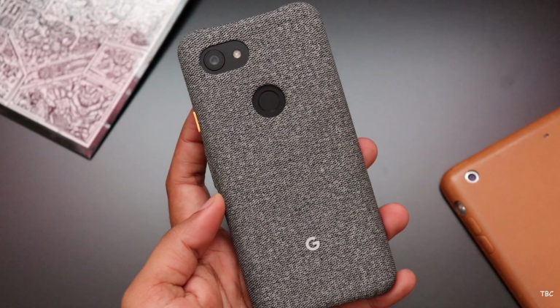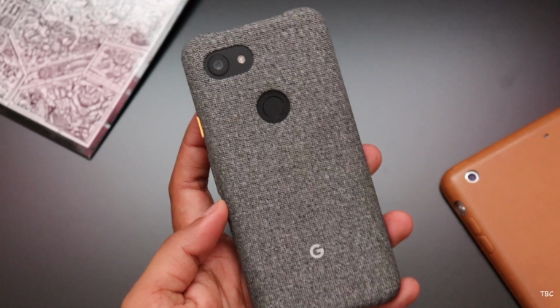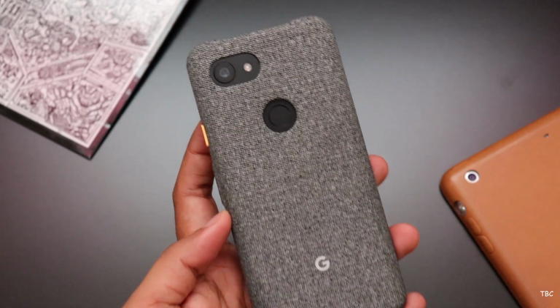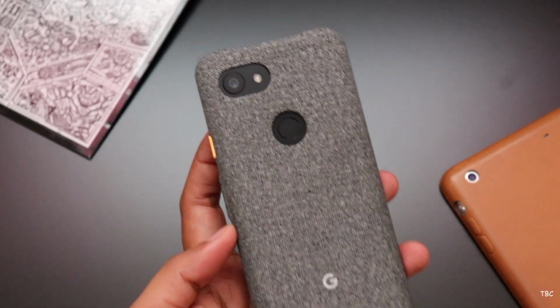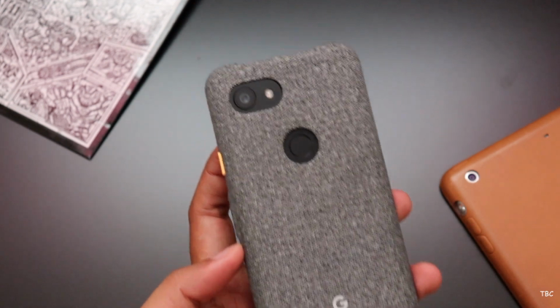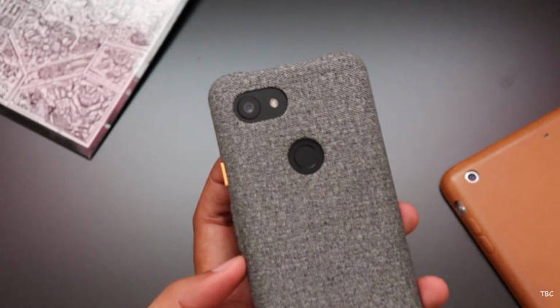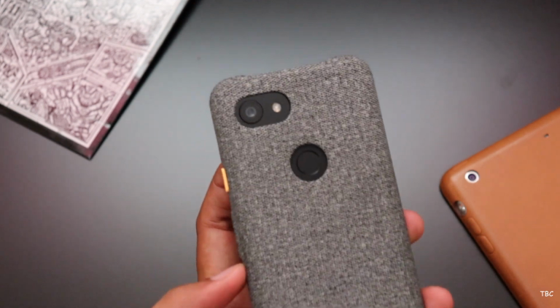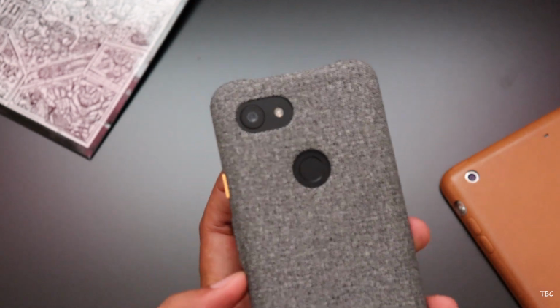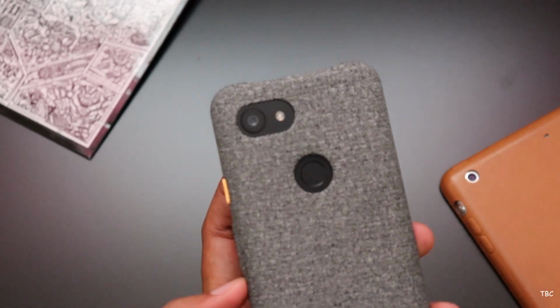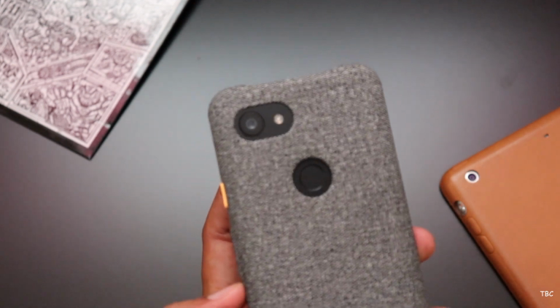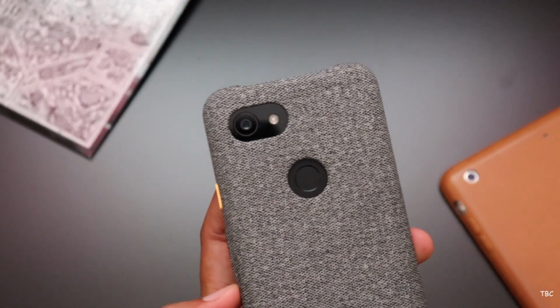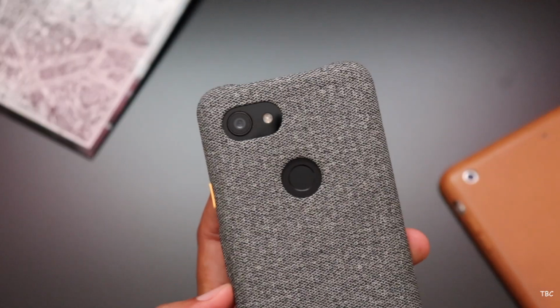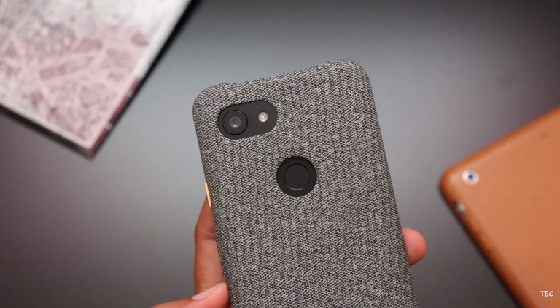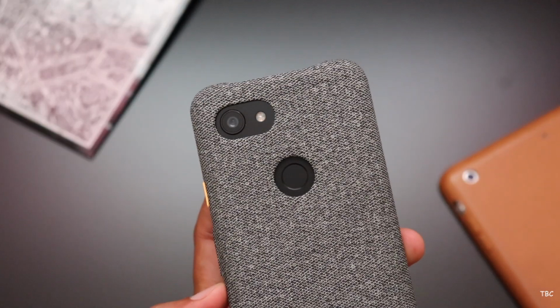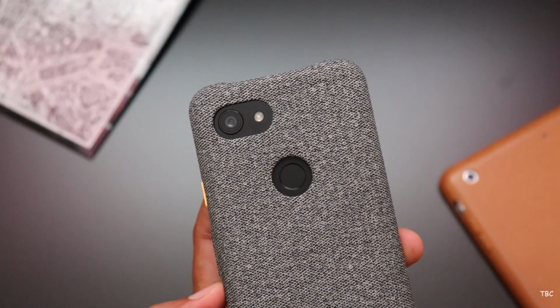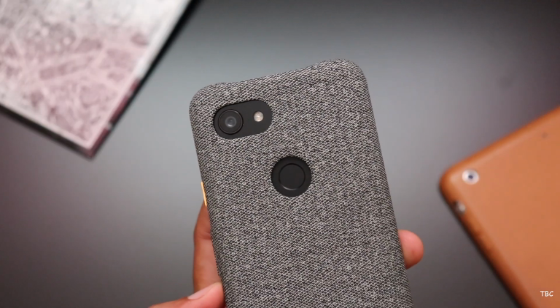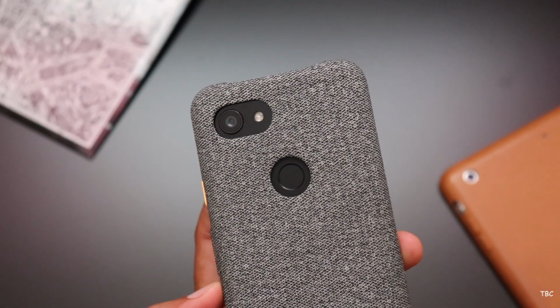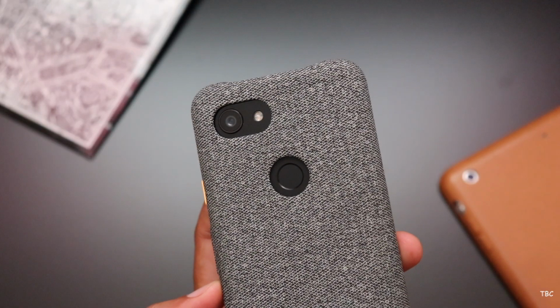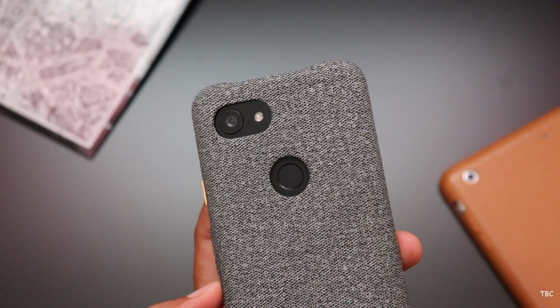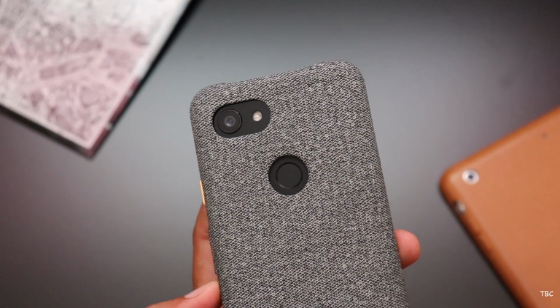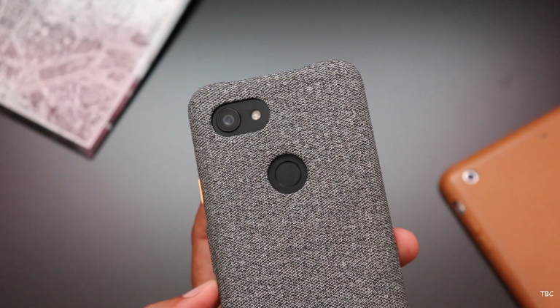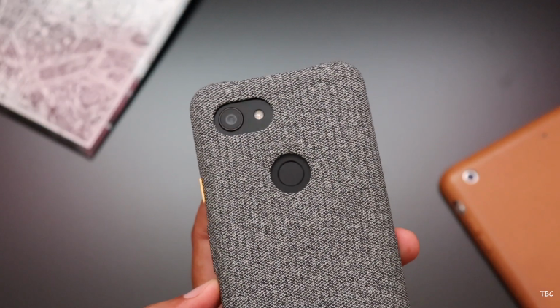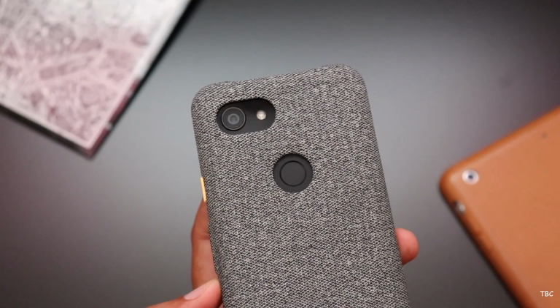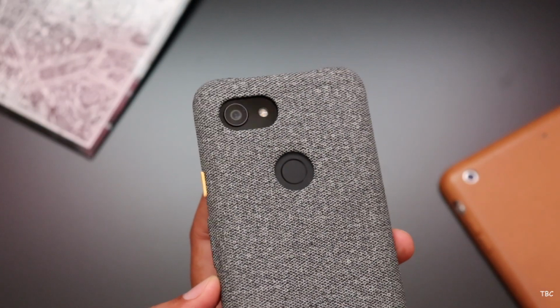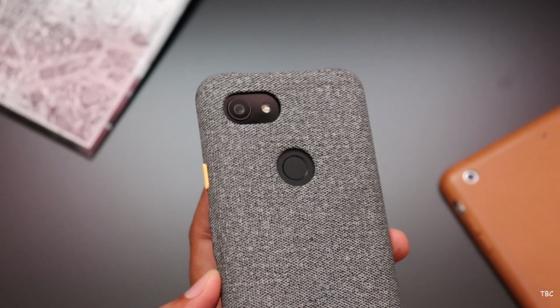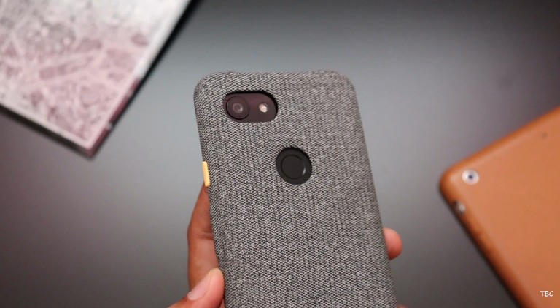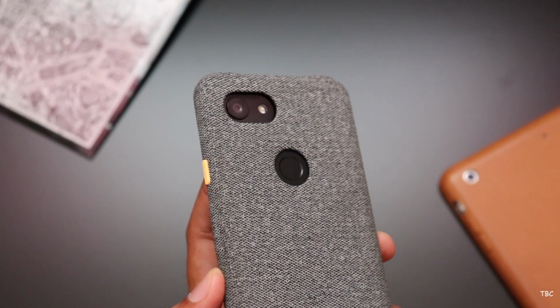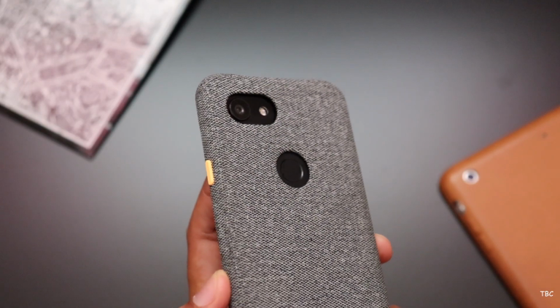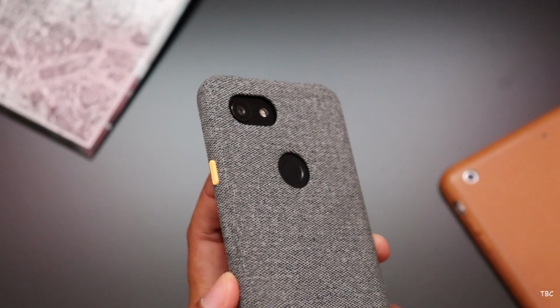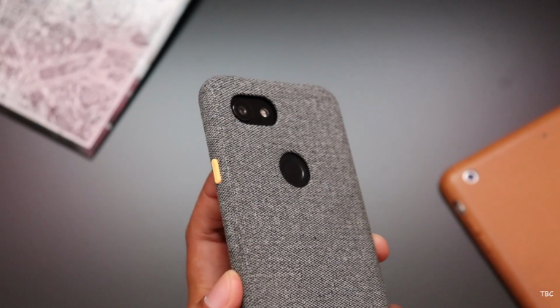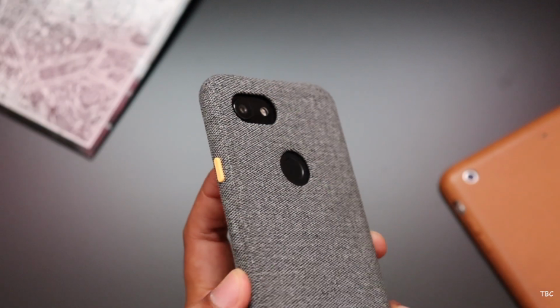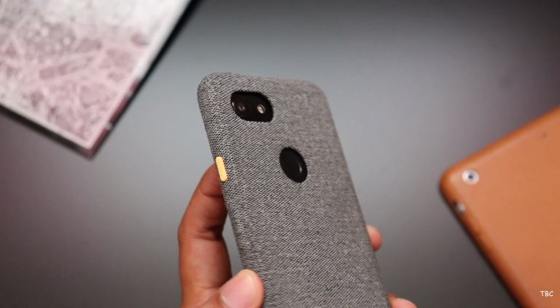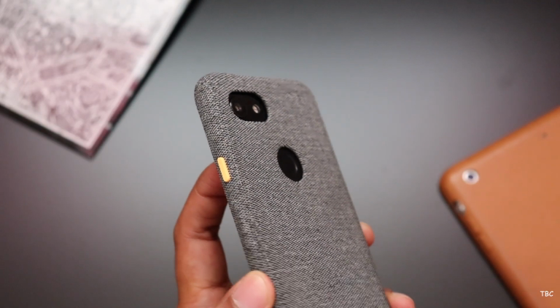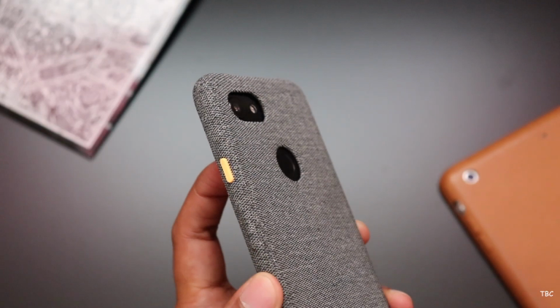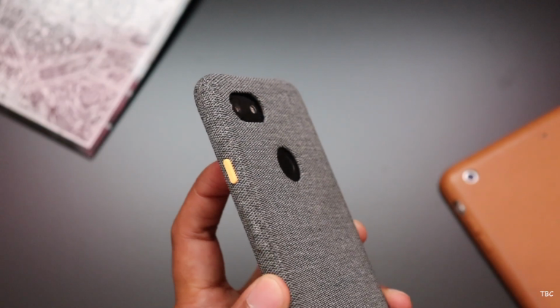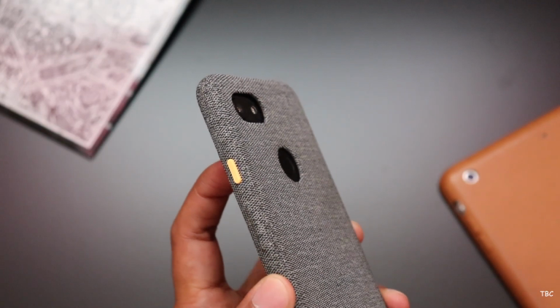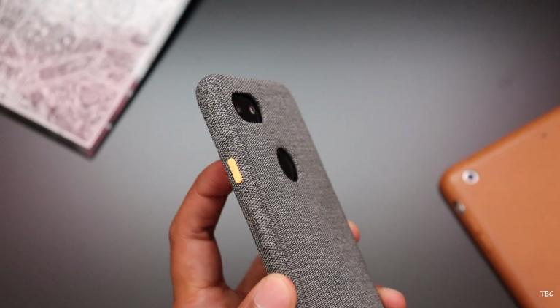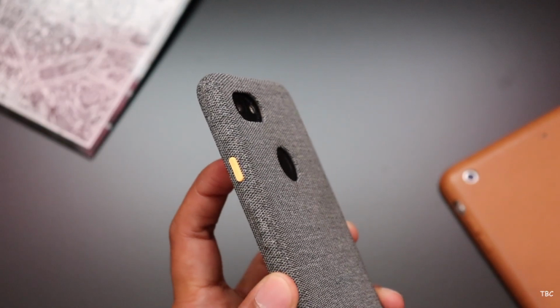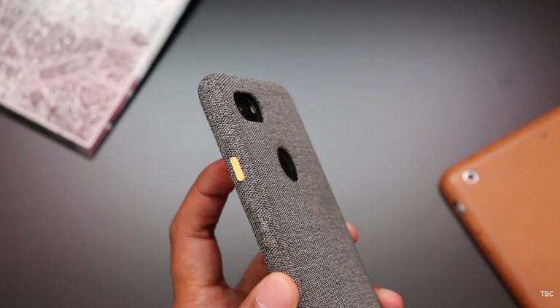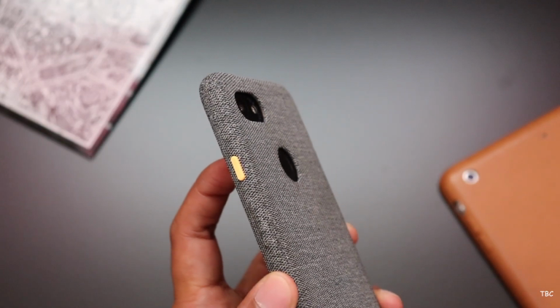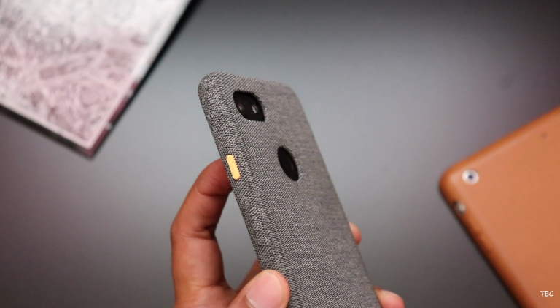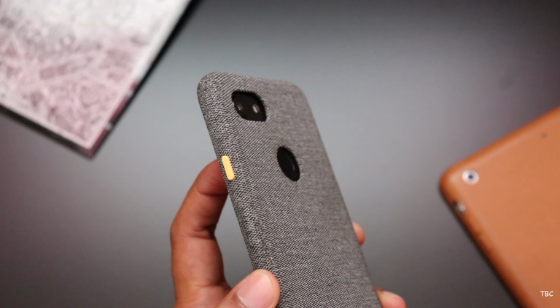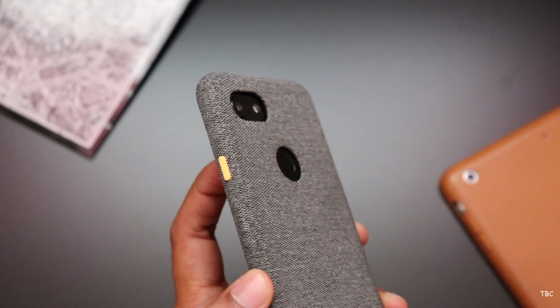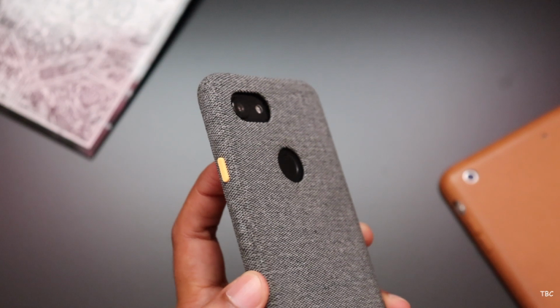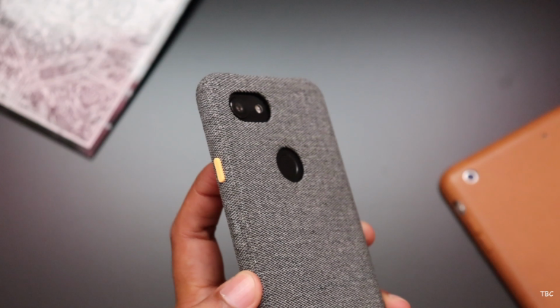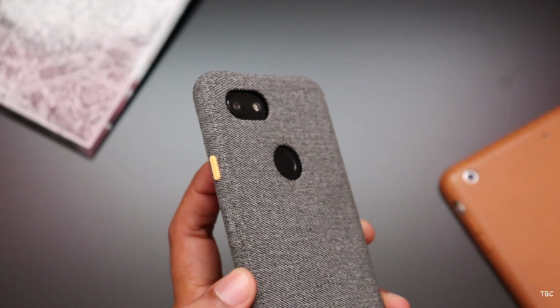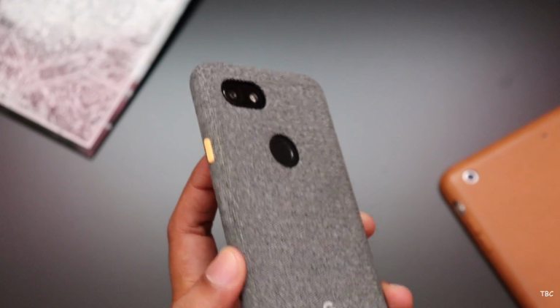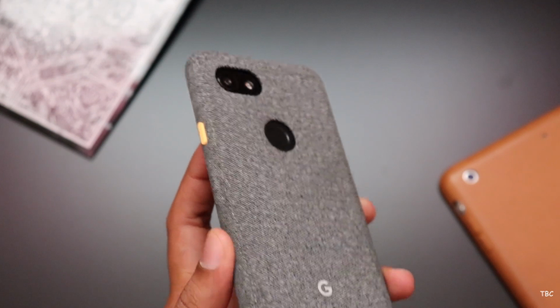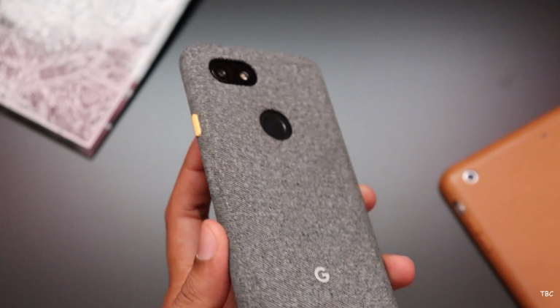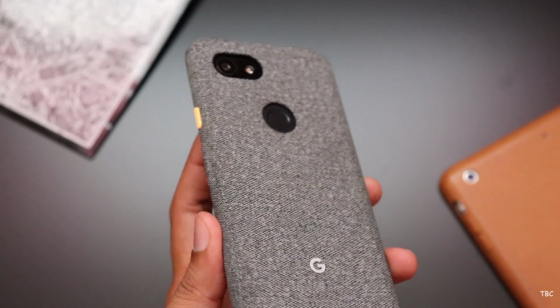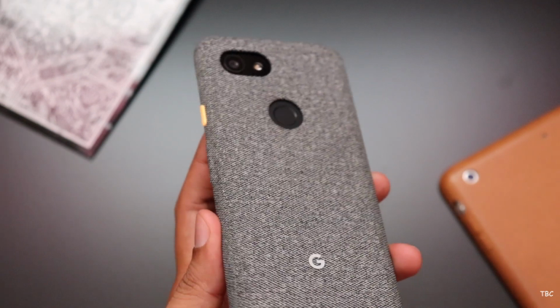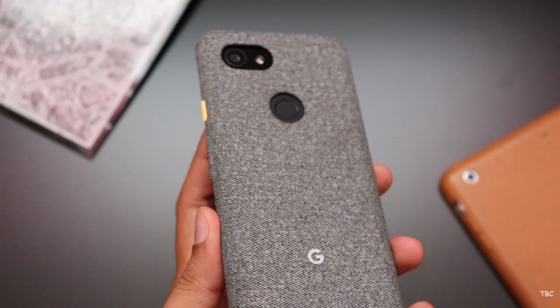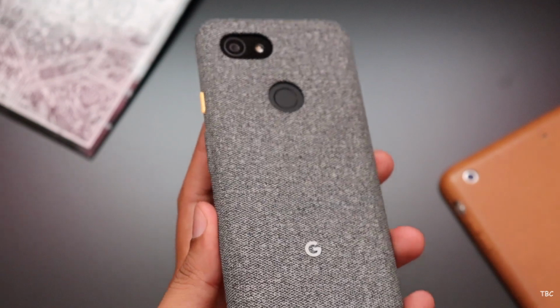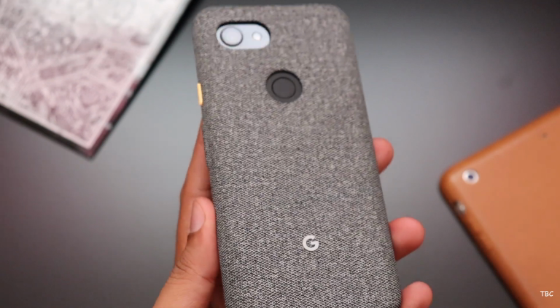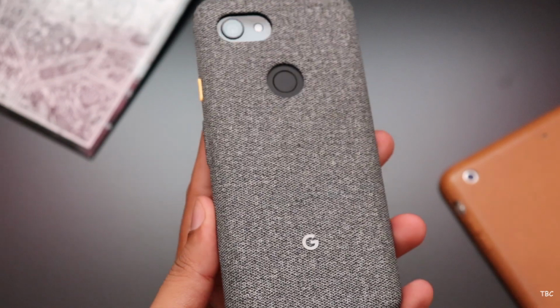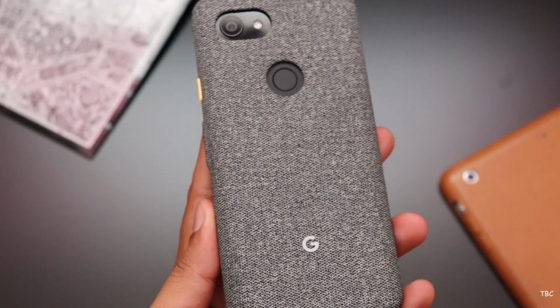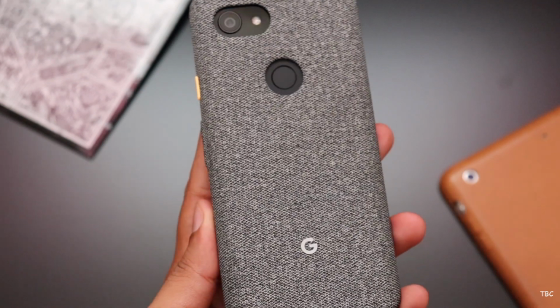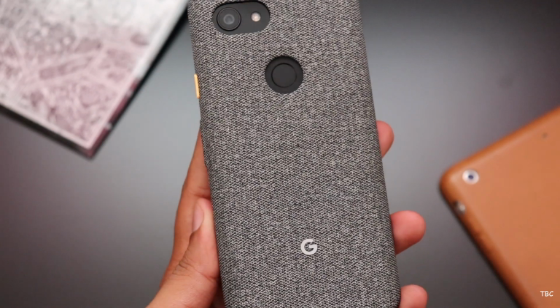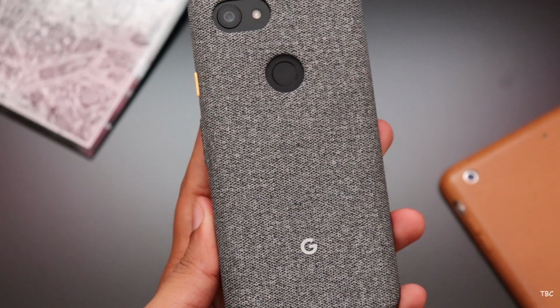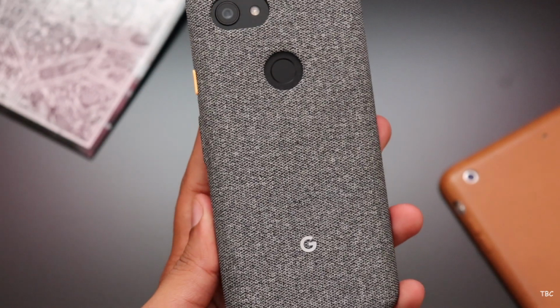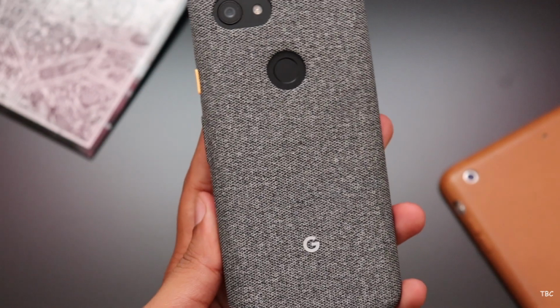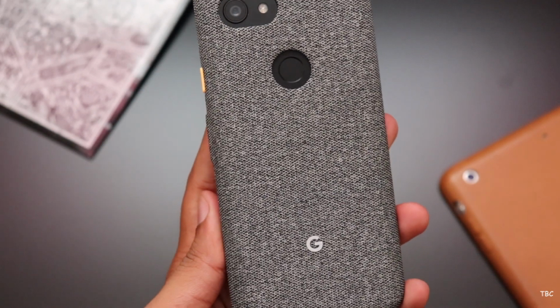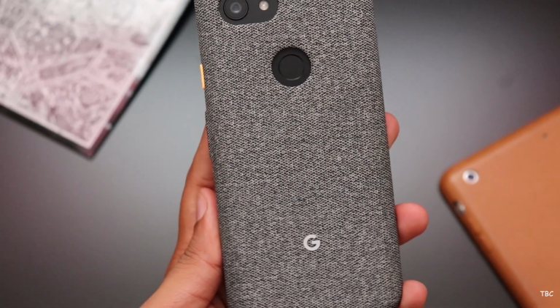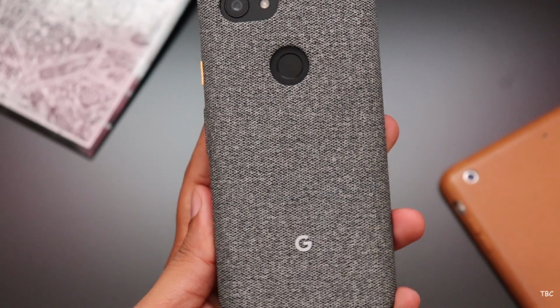But still, if you like a minimal case with great styling and are not worried much about protection or the price, then getting this is a good choice.